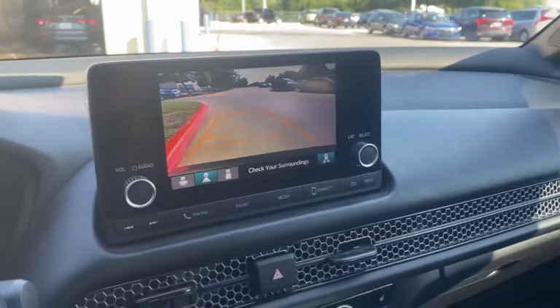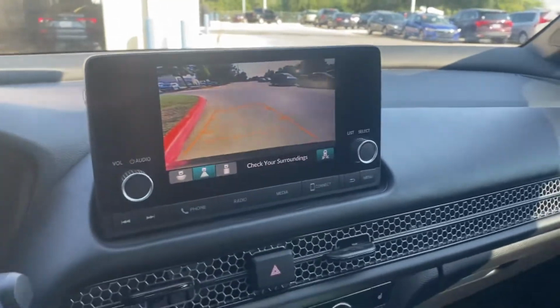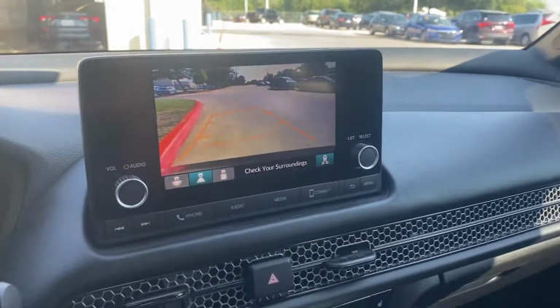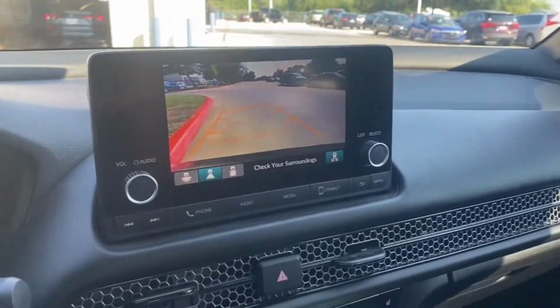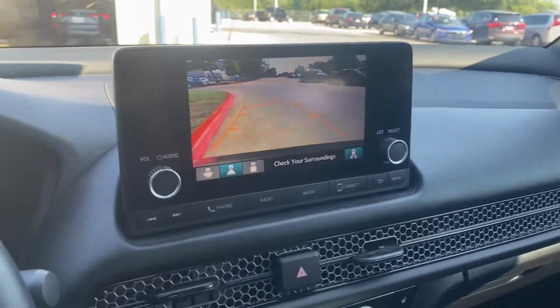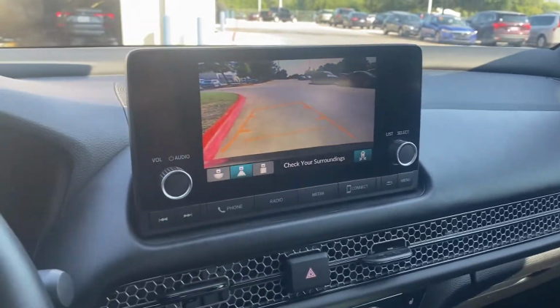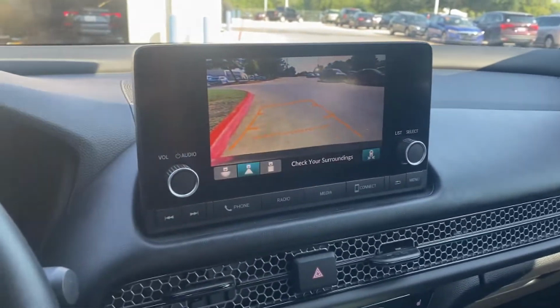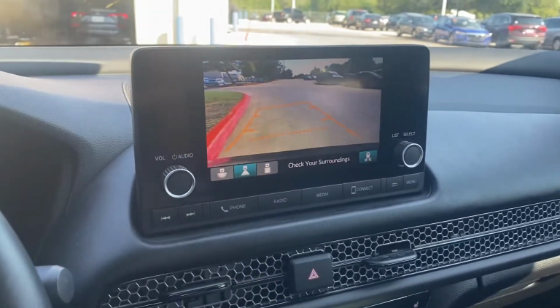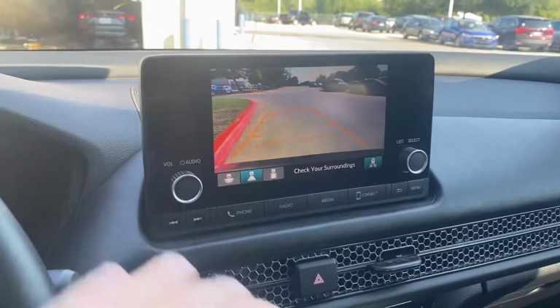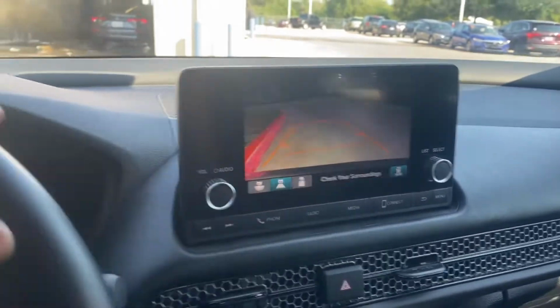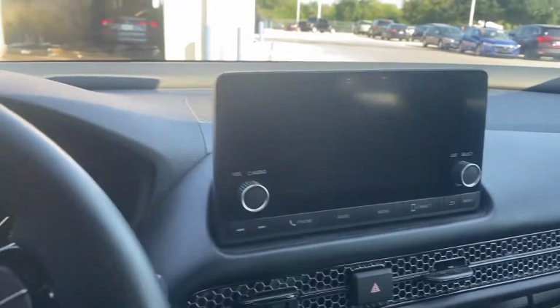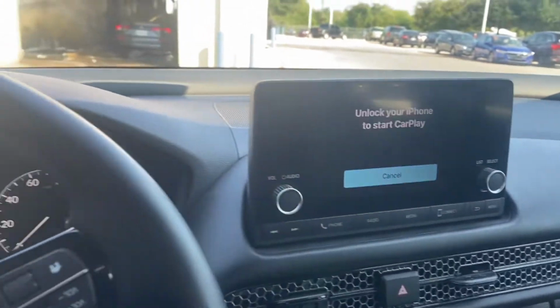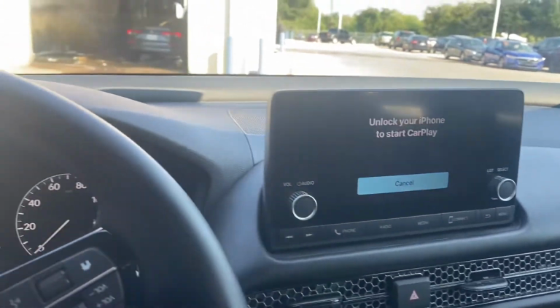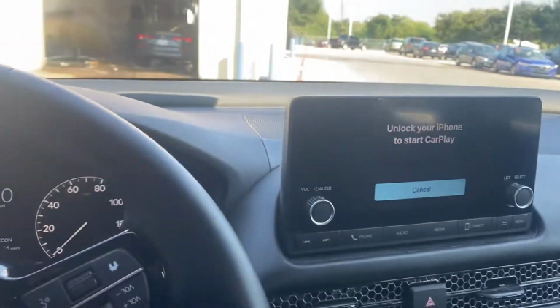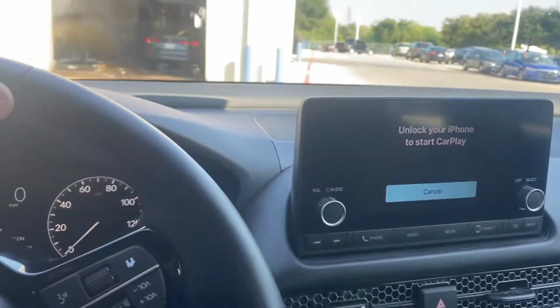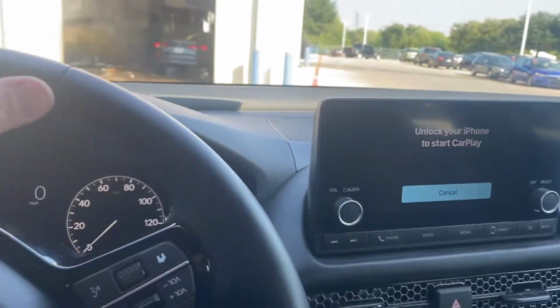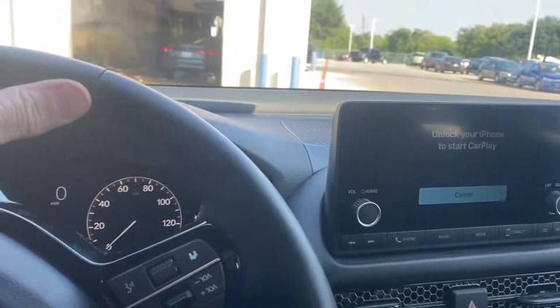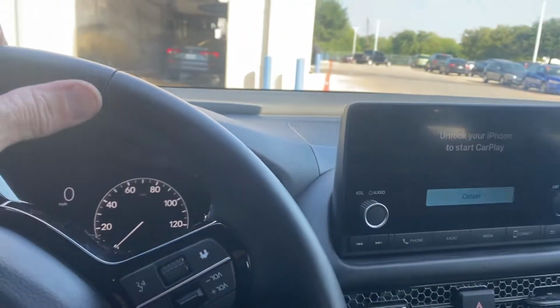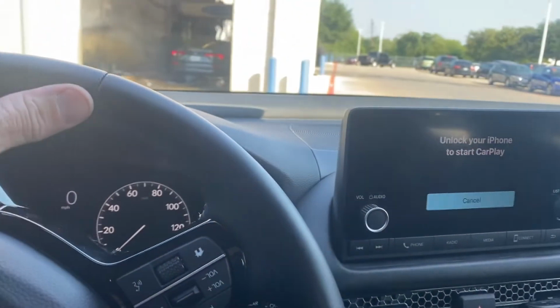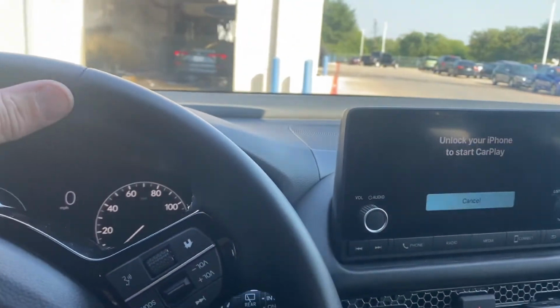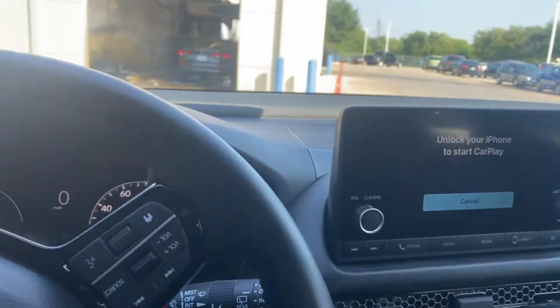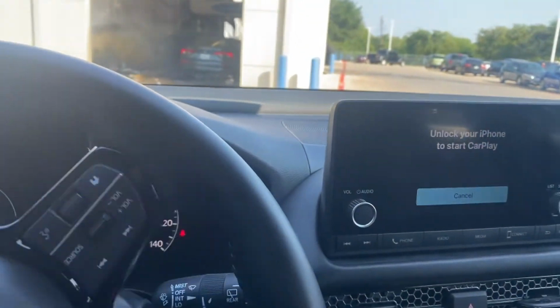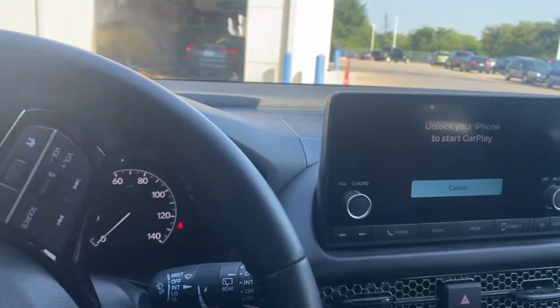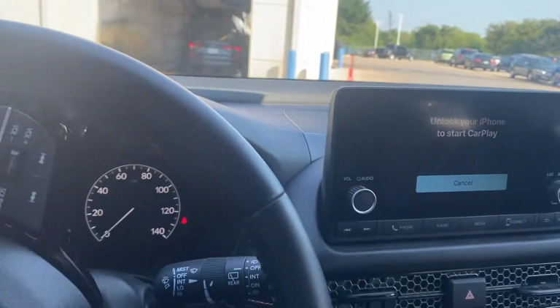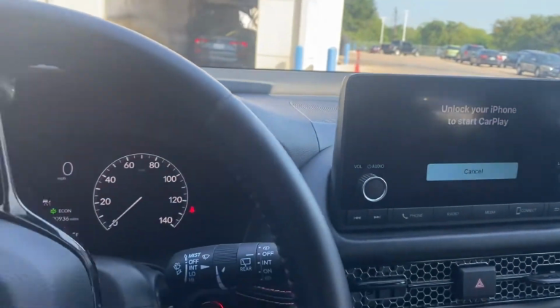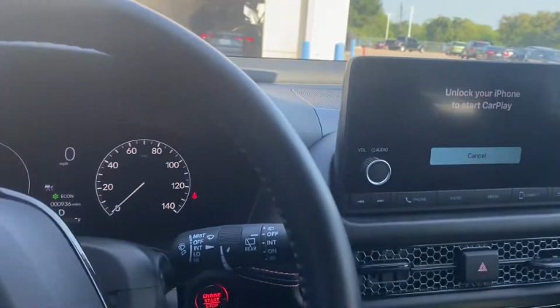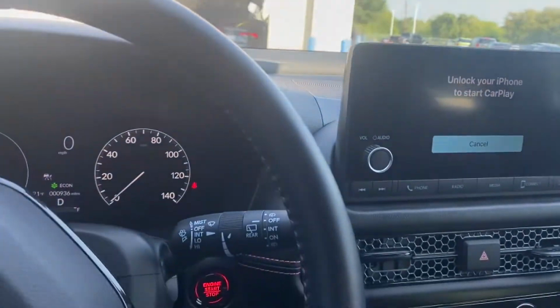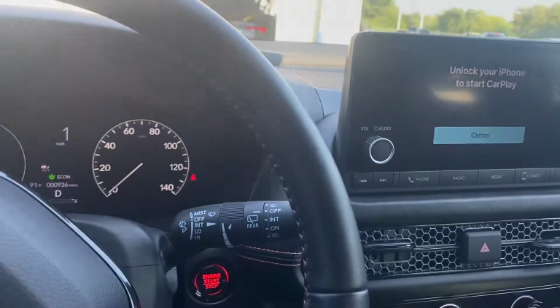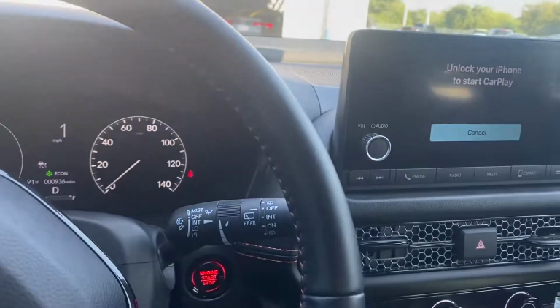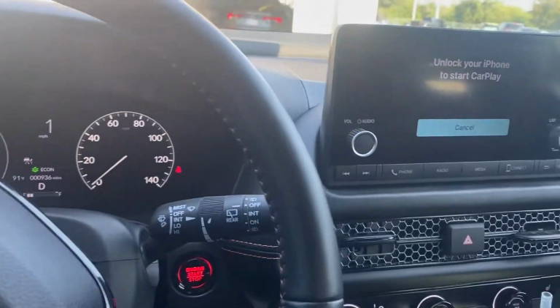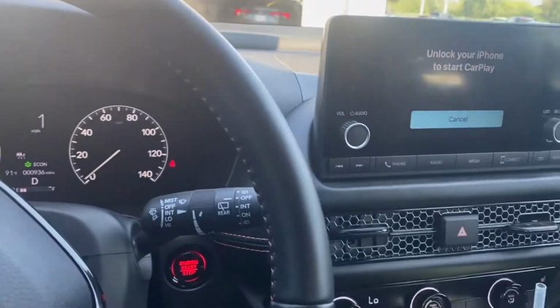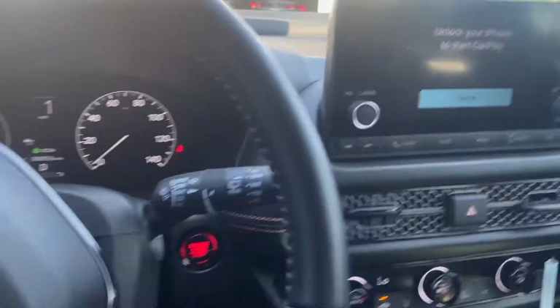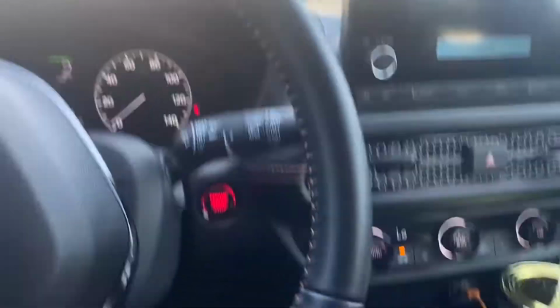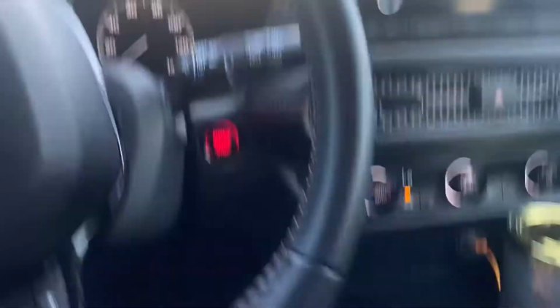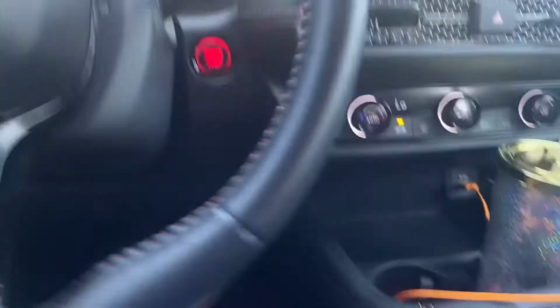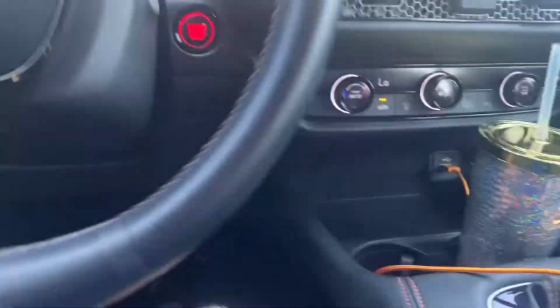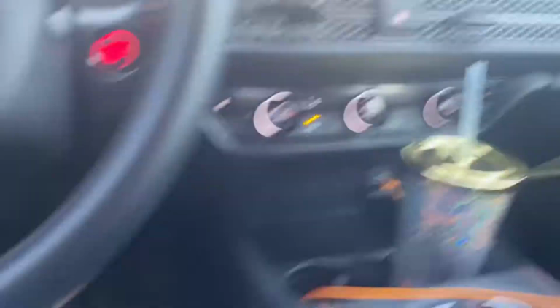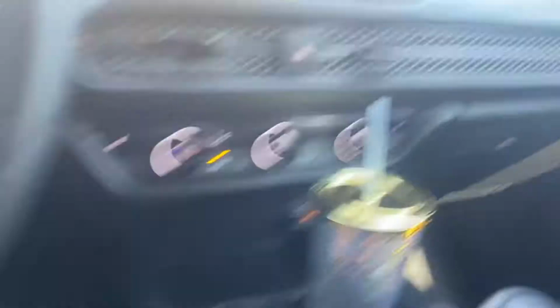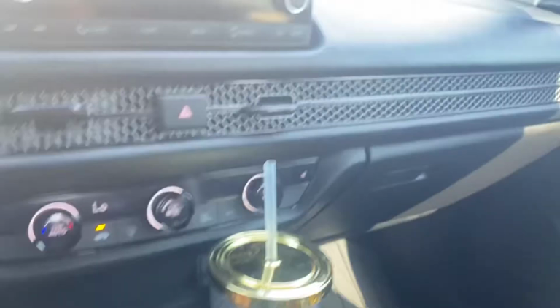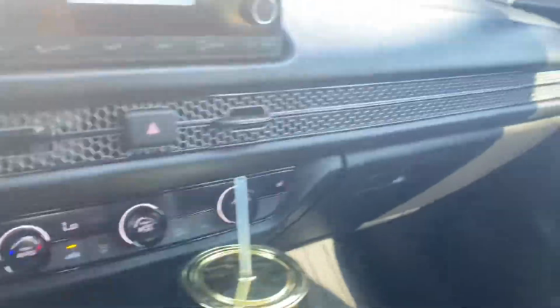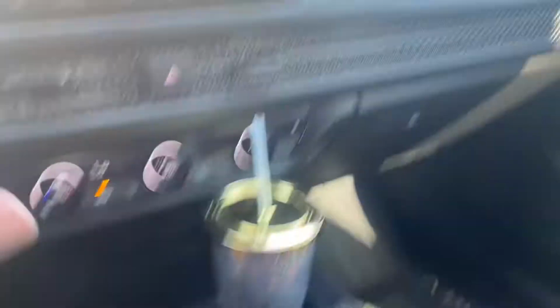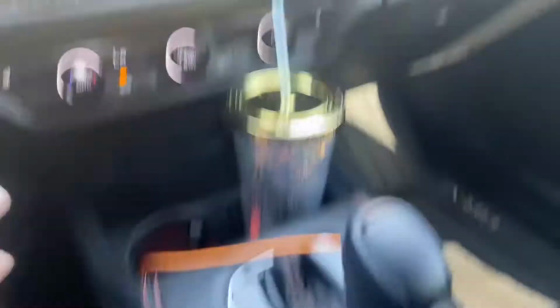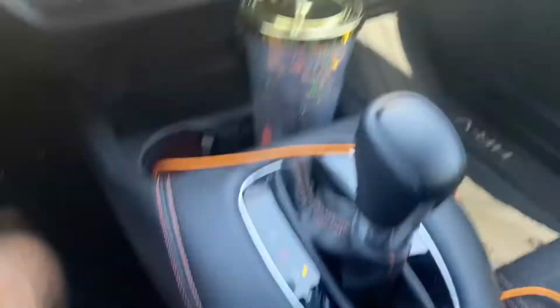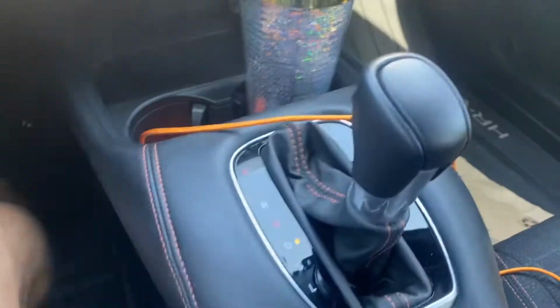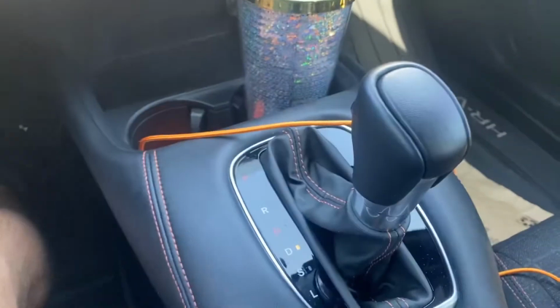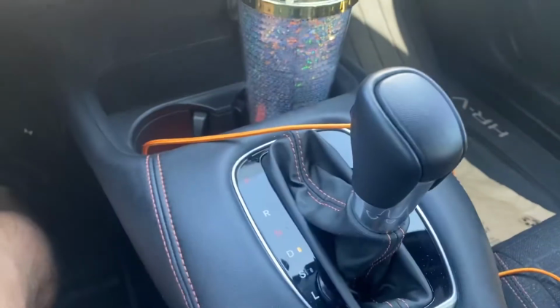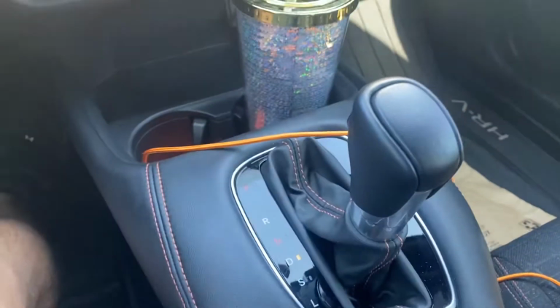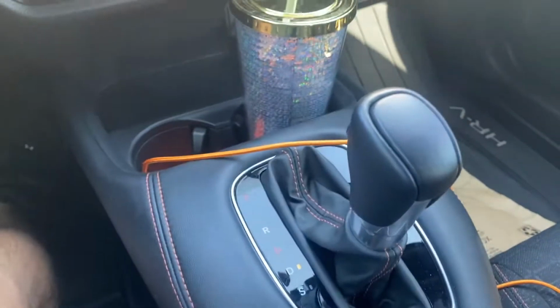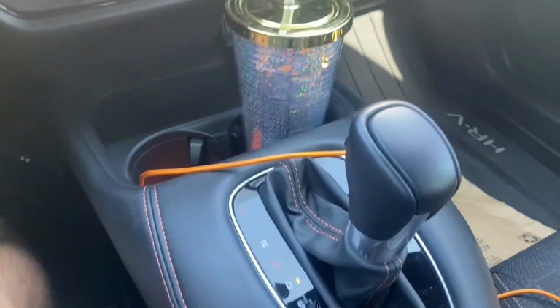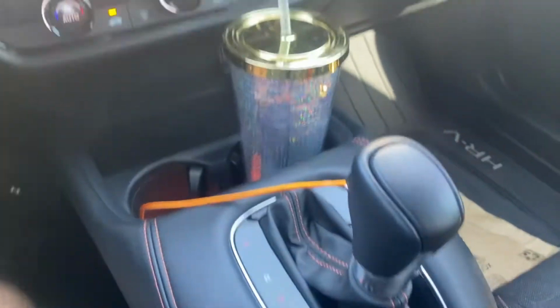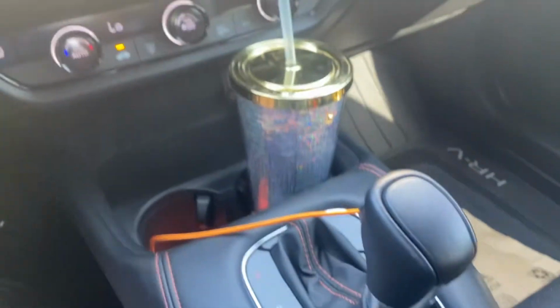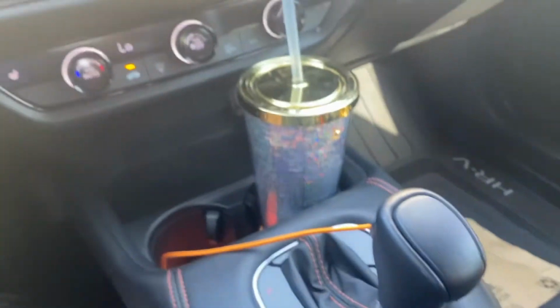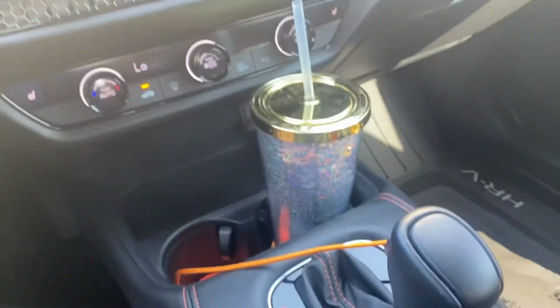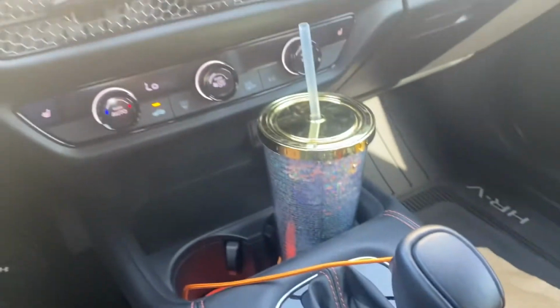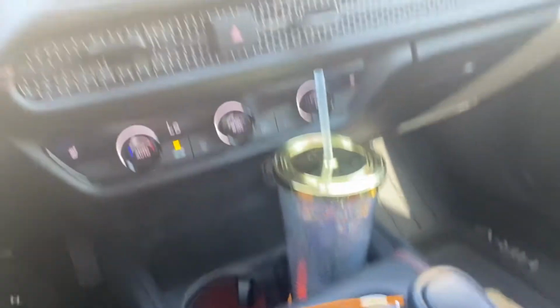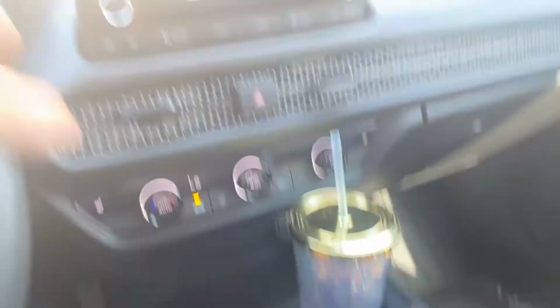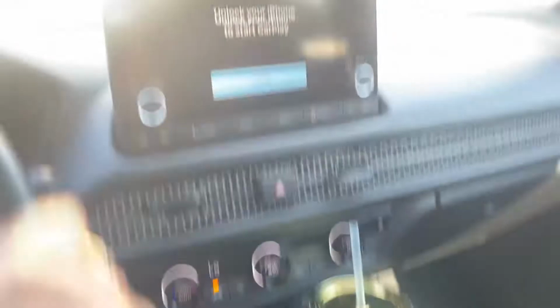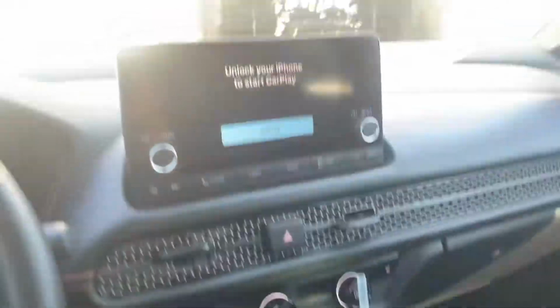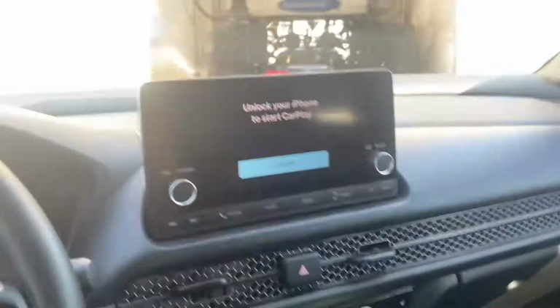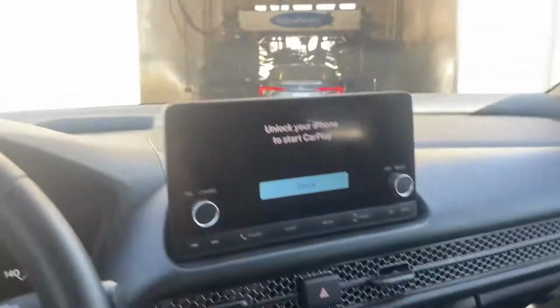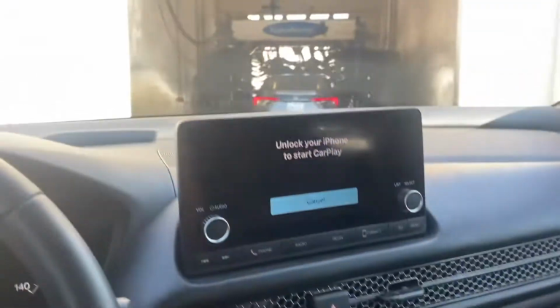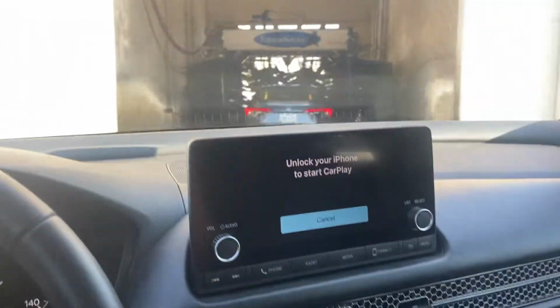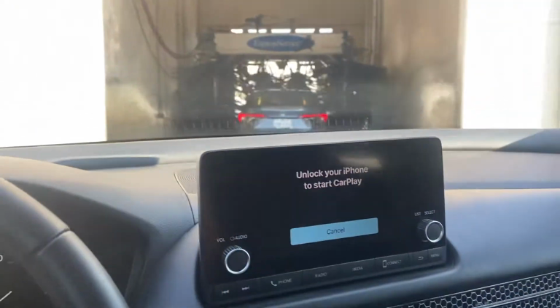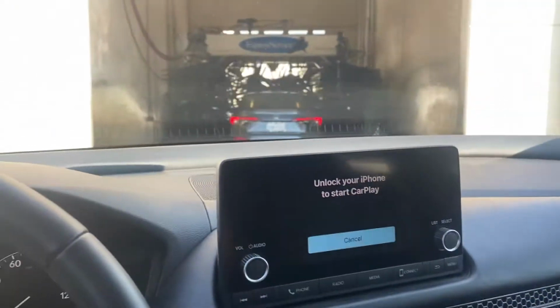It helps if I put it in drive to go forward. So it's doing great. Let me know.